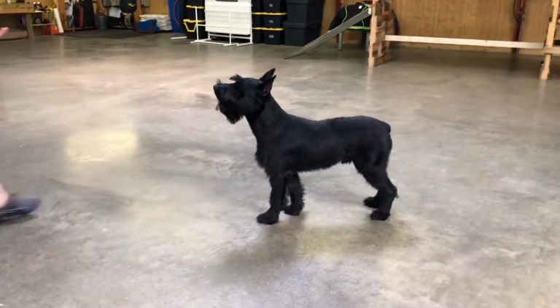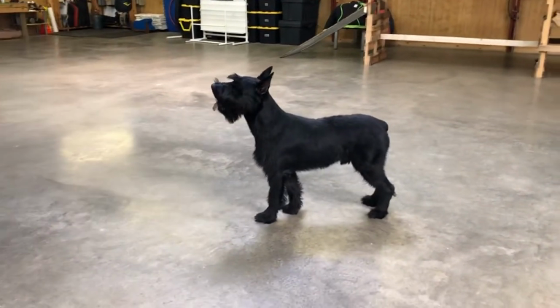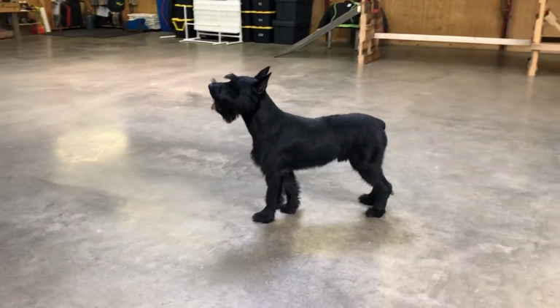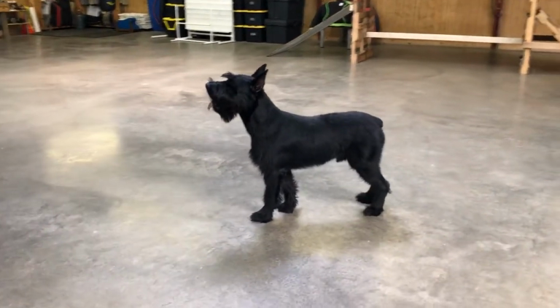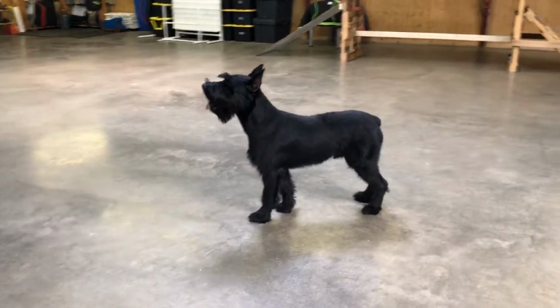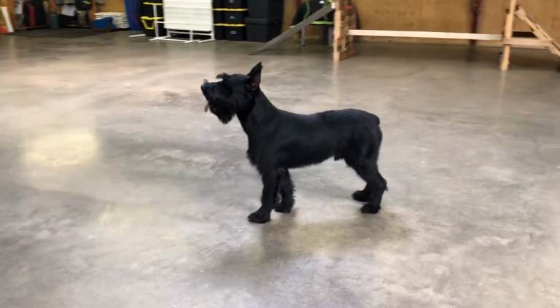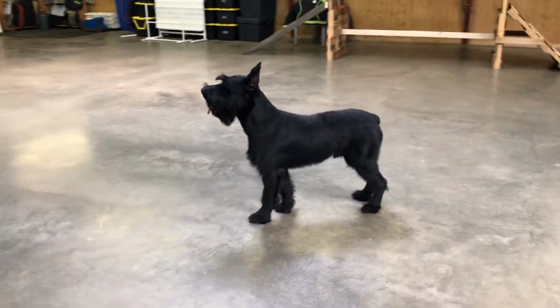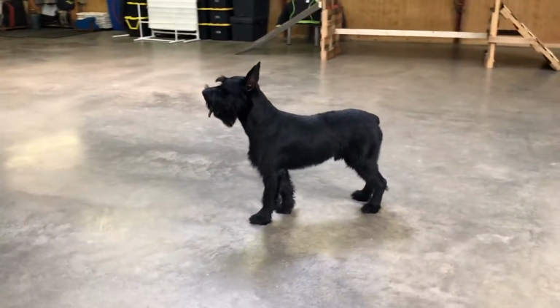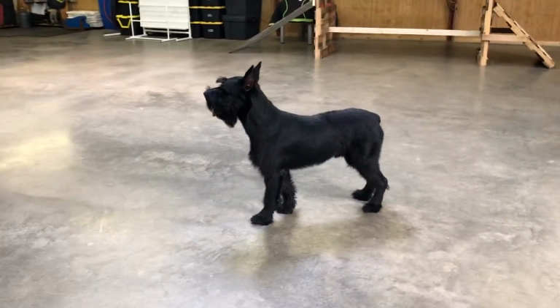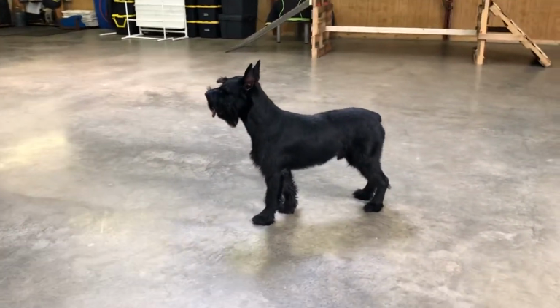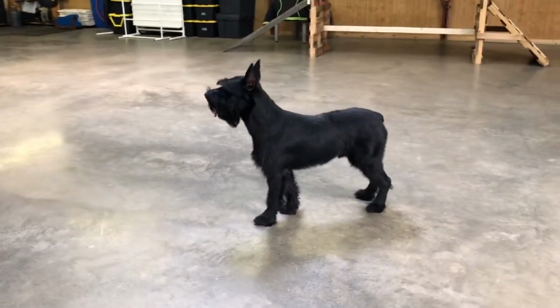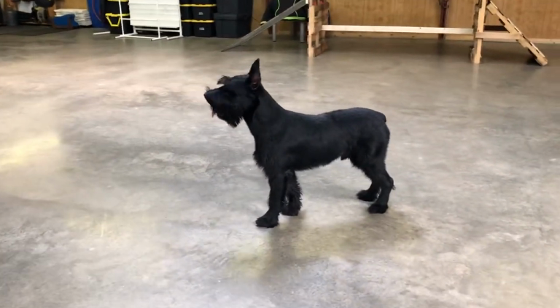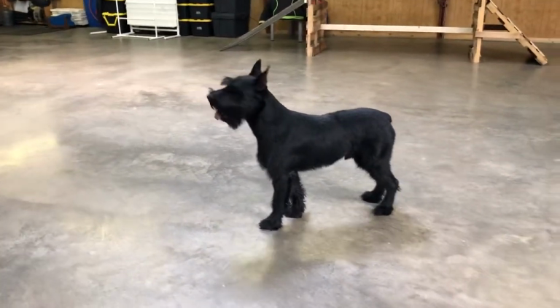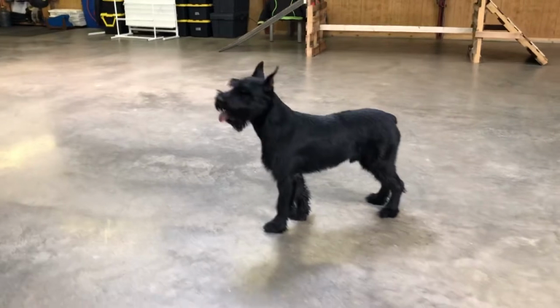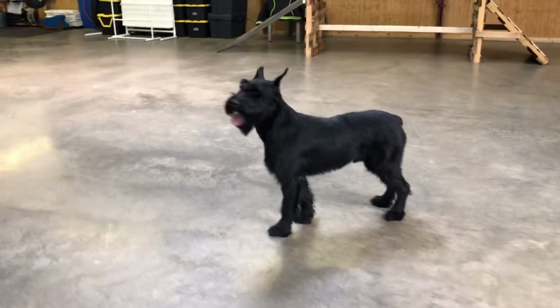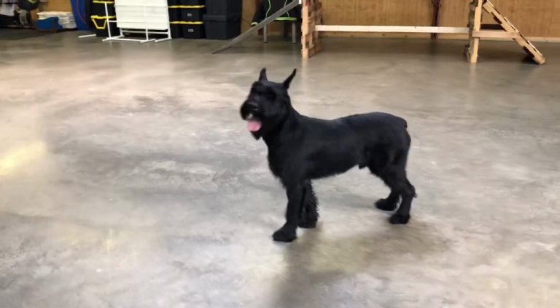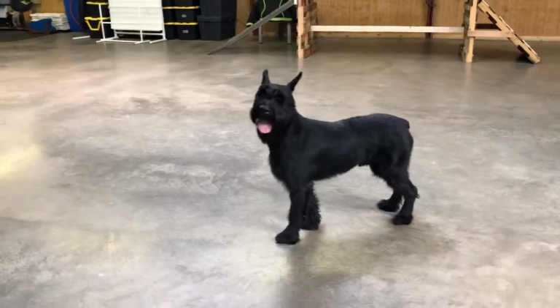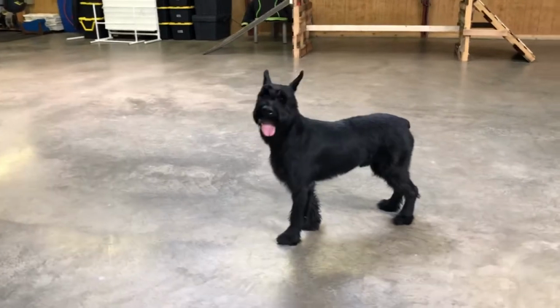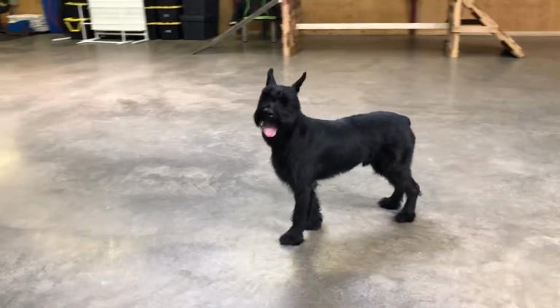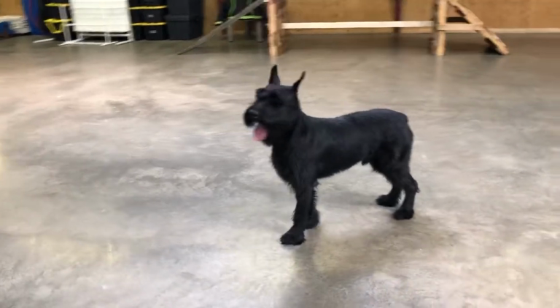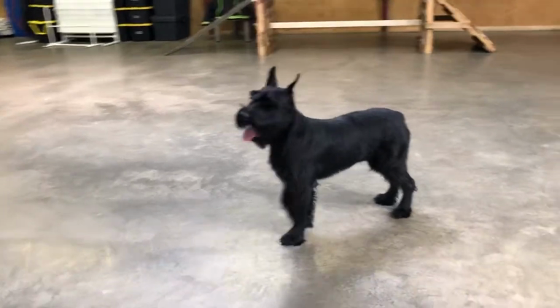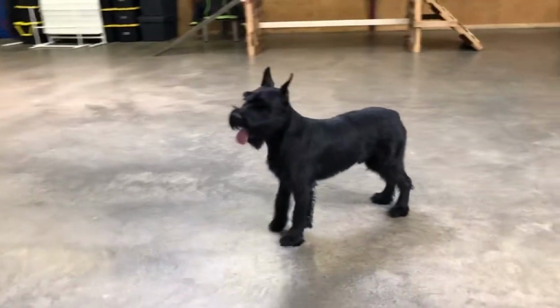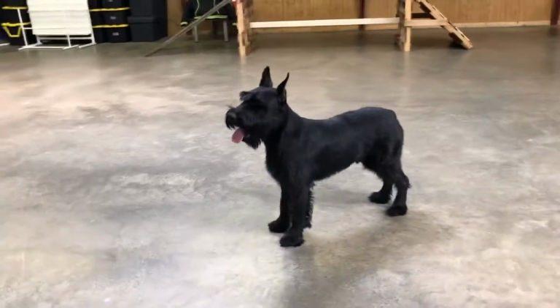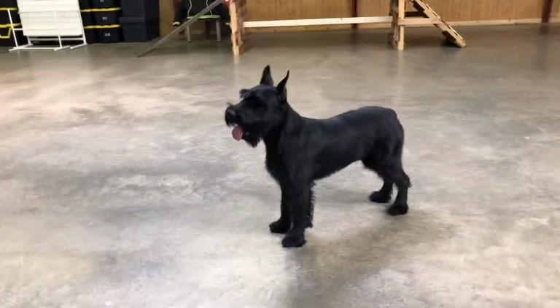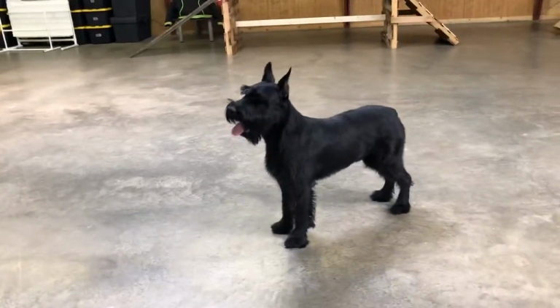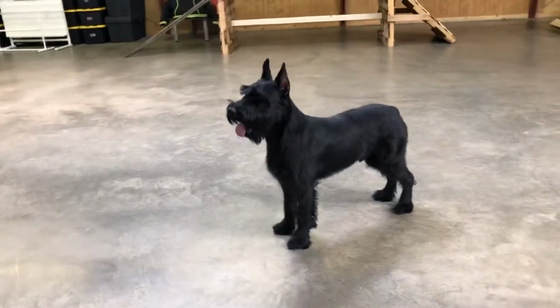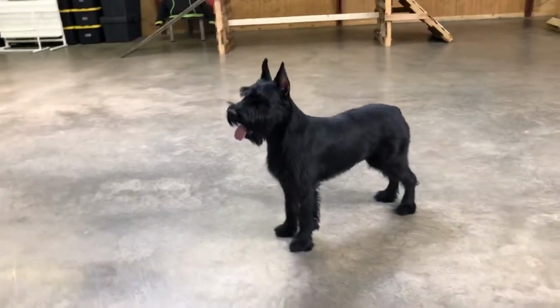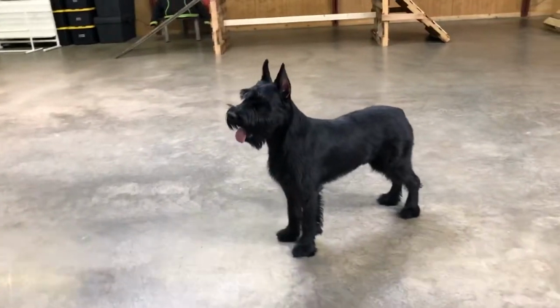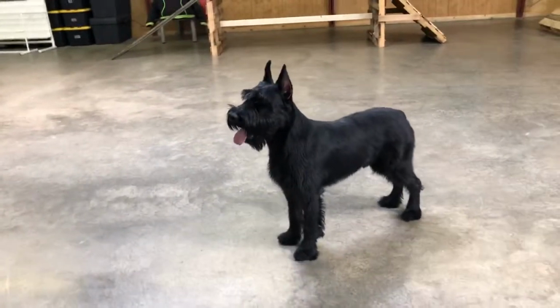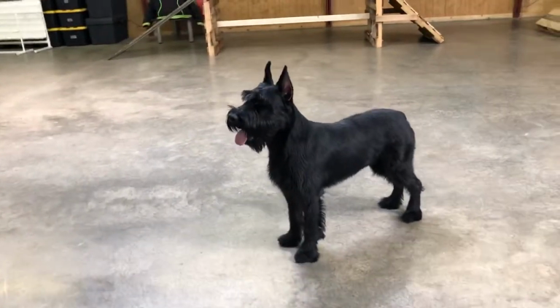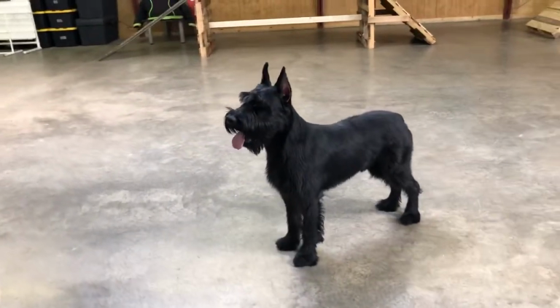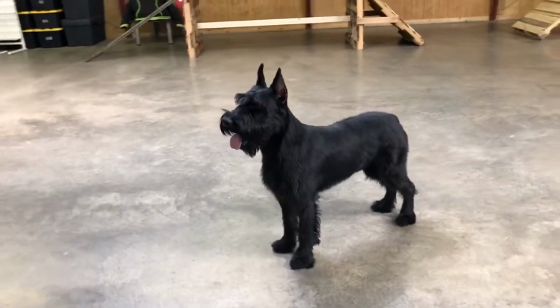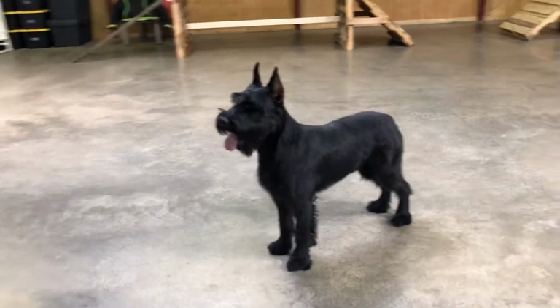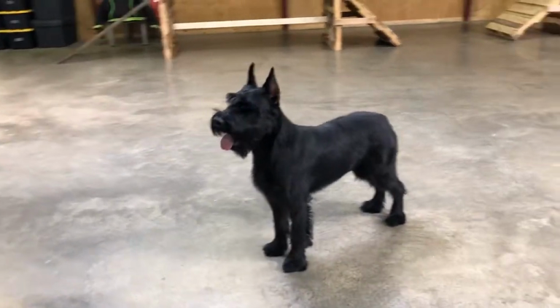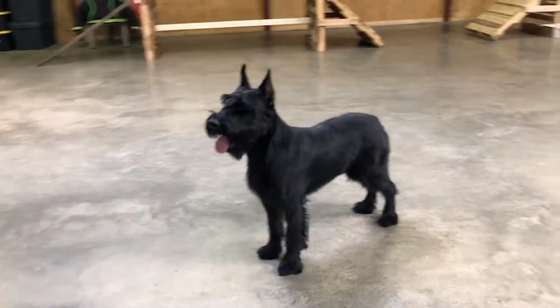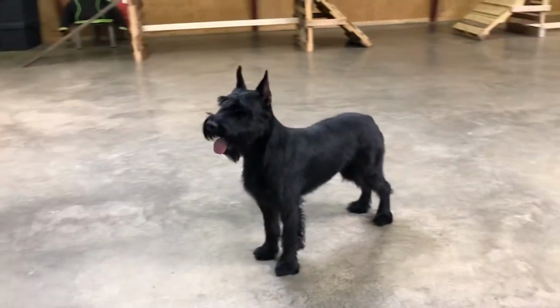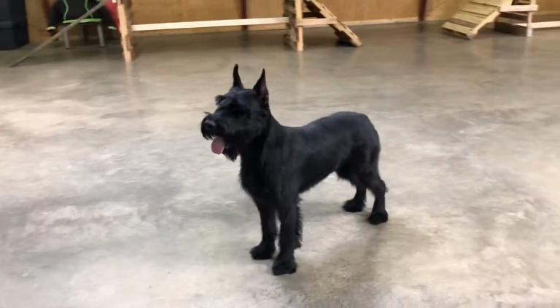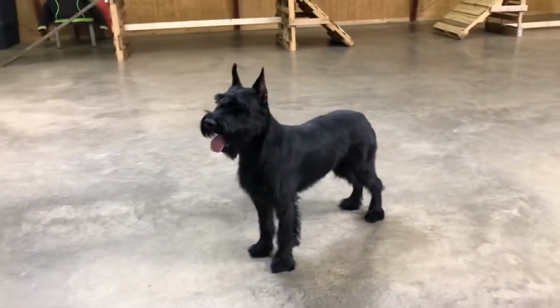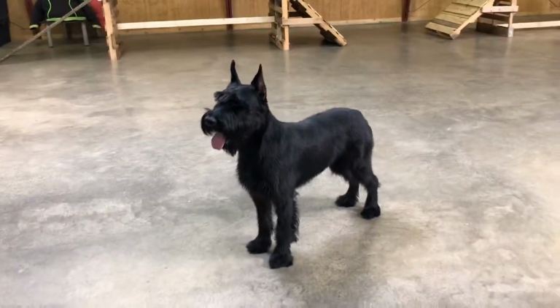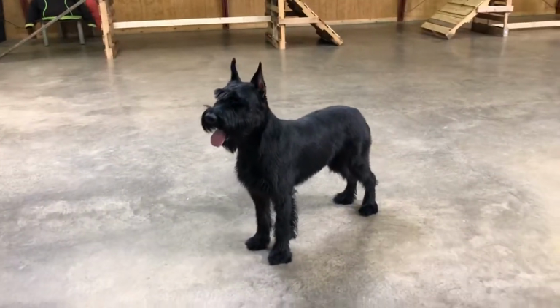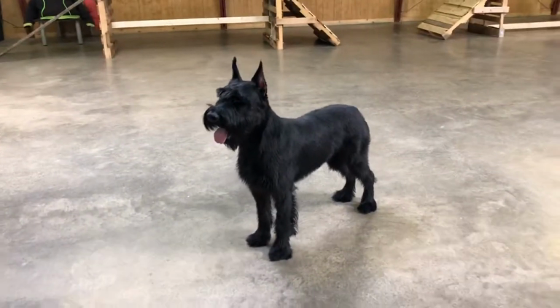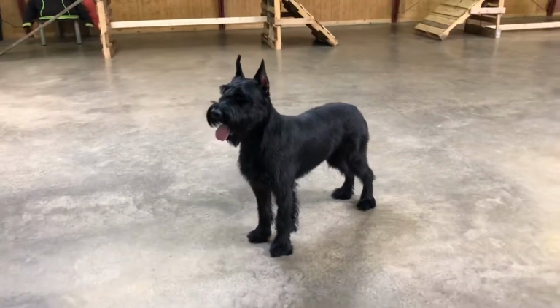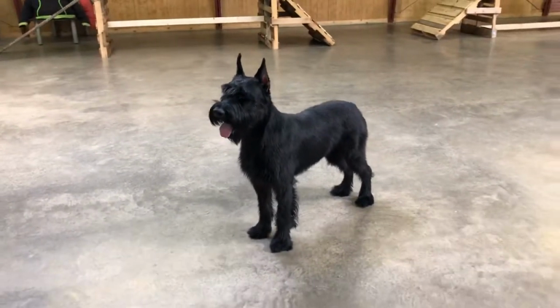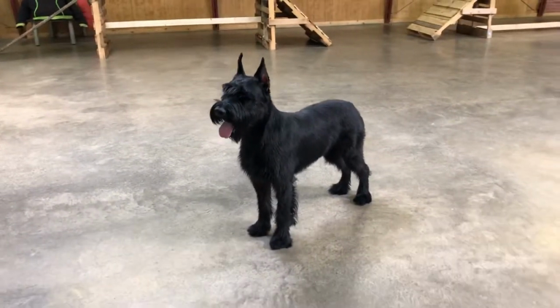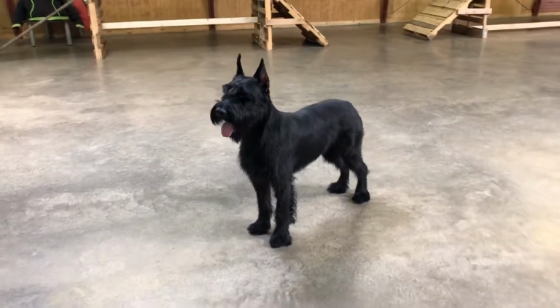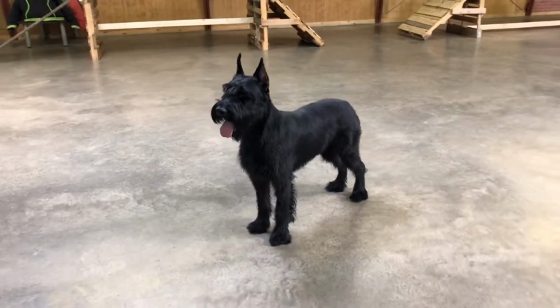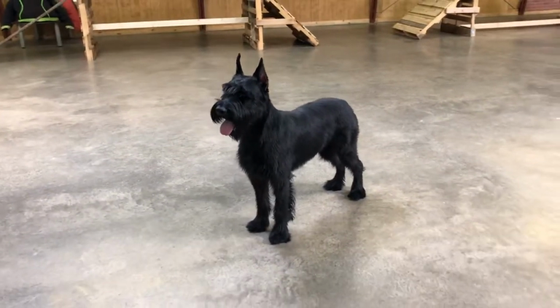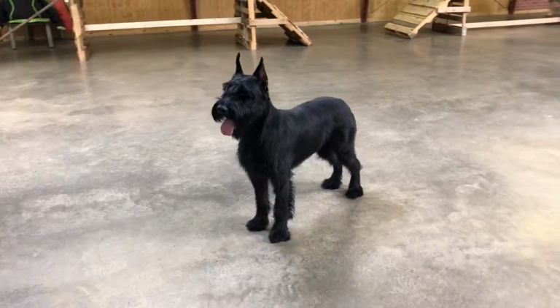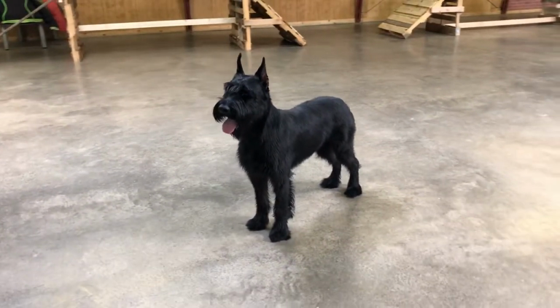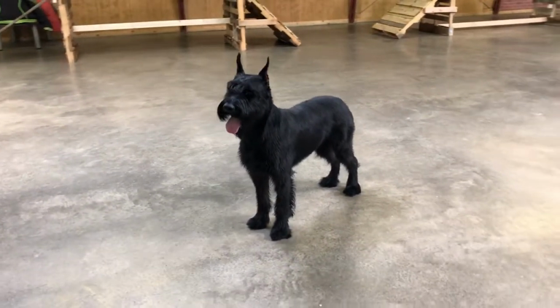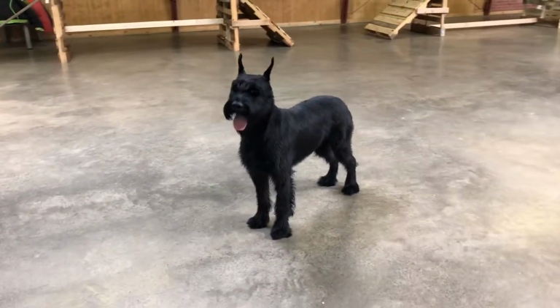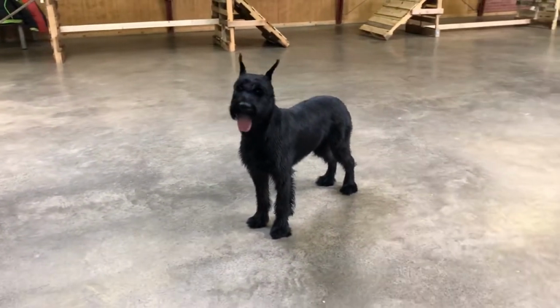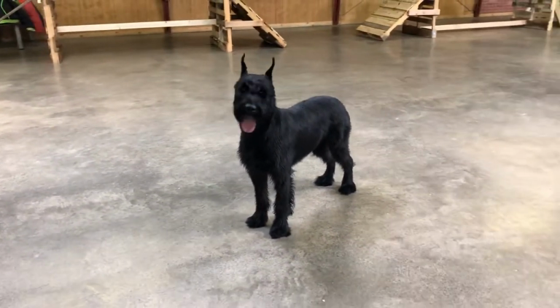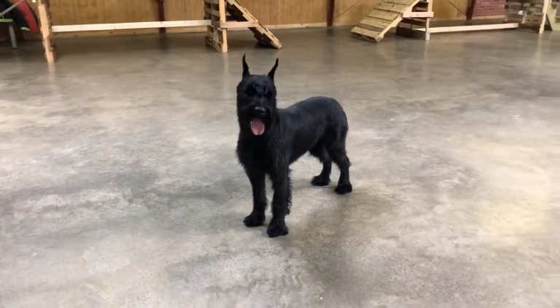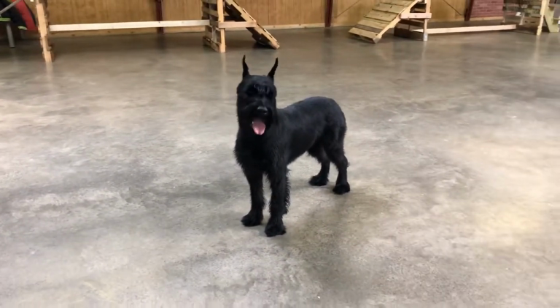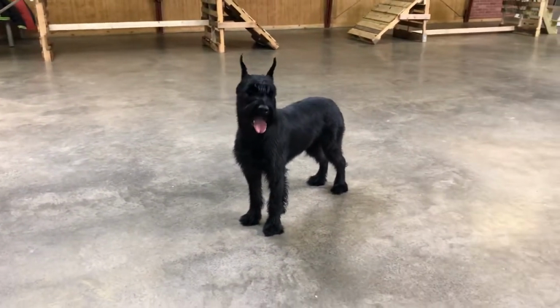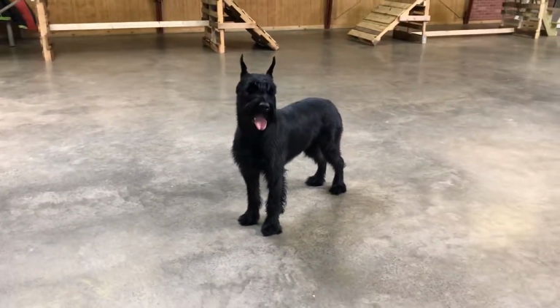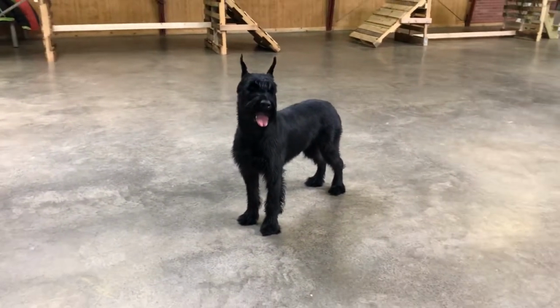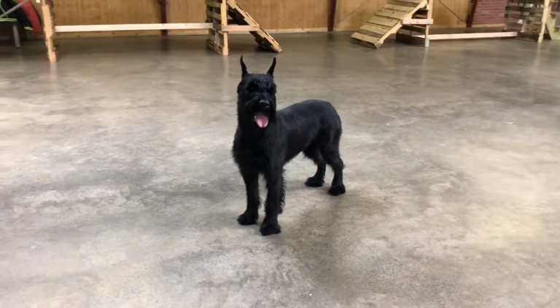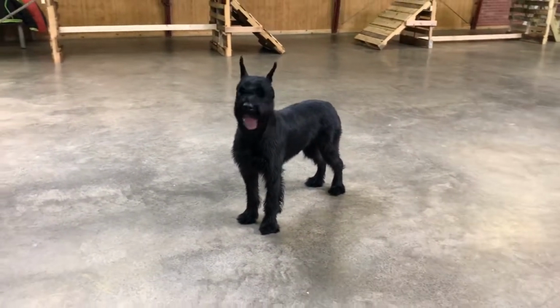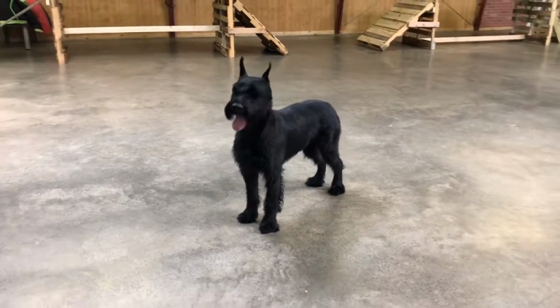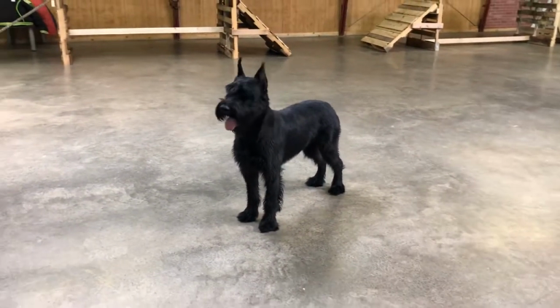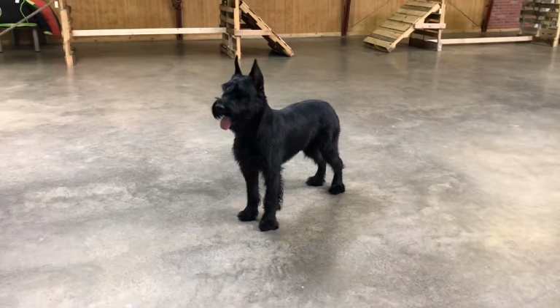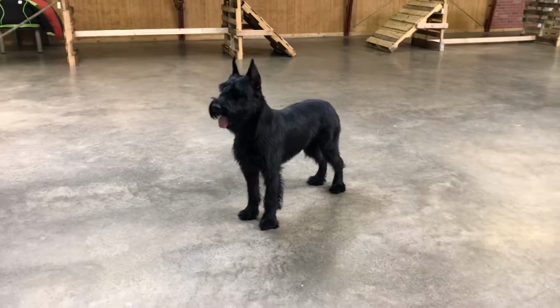All right, folks. Hope you enjoyed that video of Quill. Again, a Build-A-Beast Project dog we've had at Protection Dog Sales.